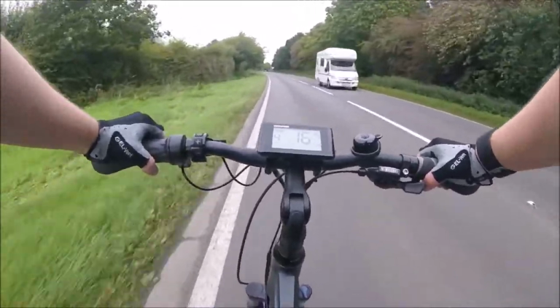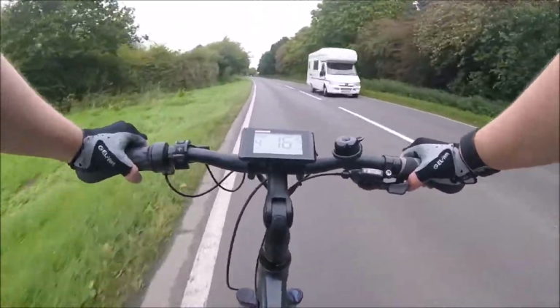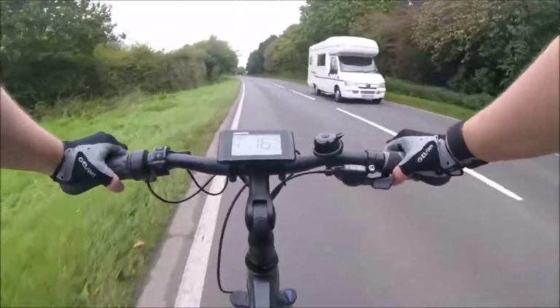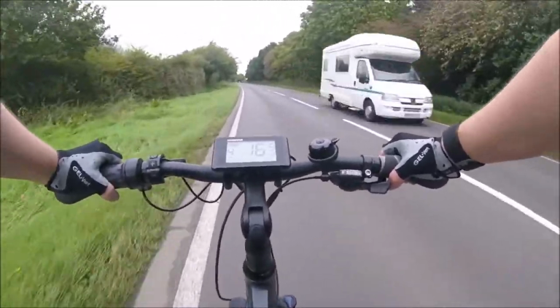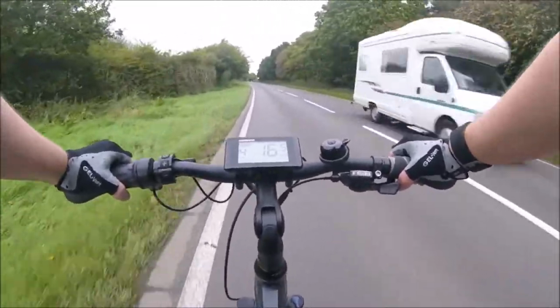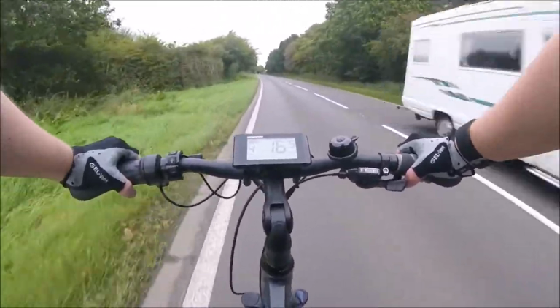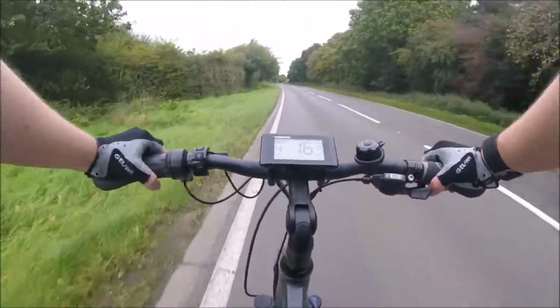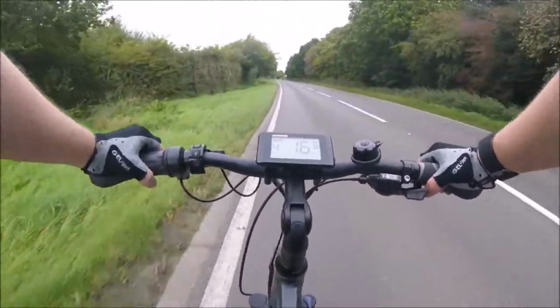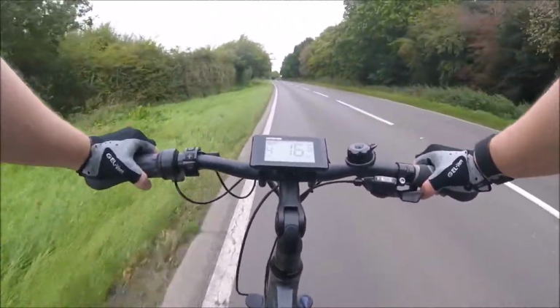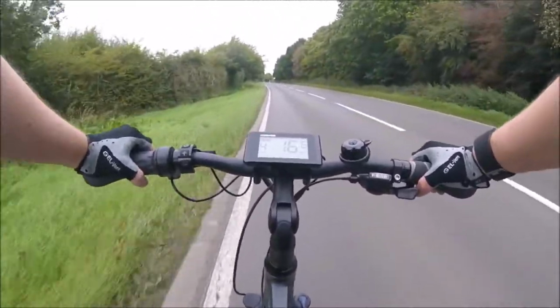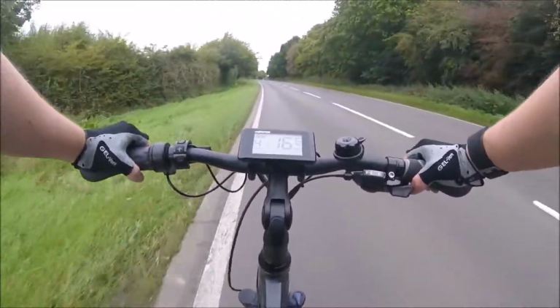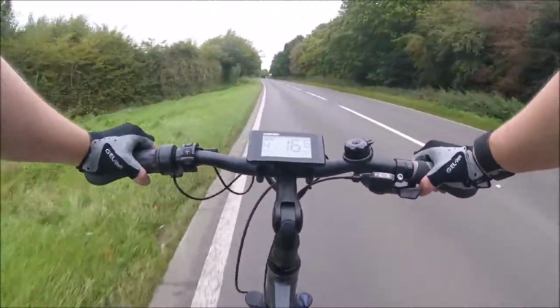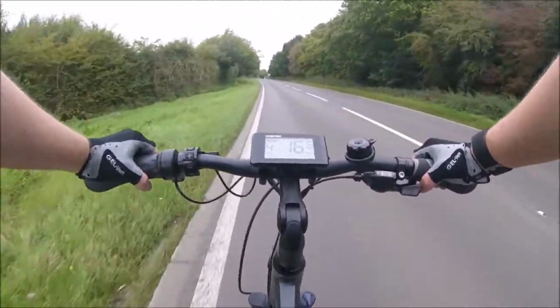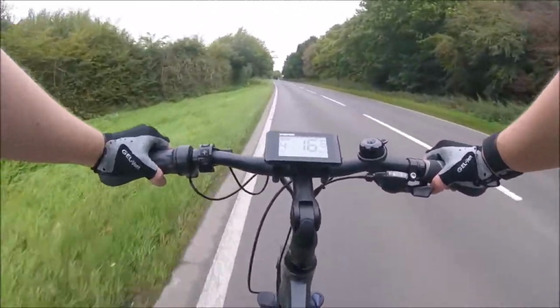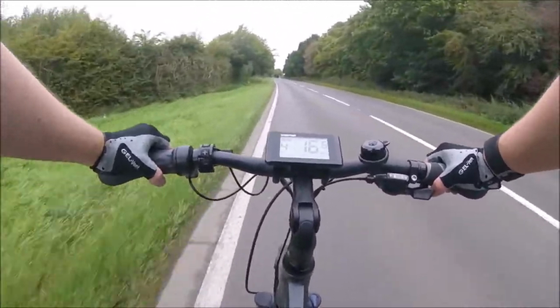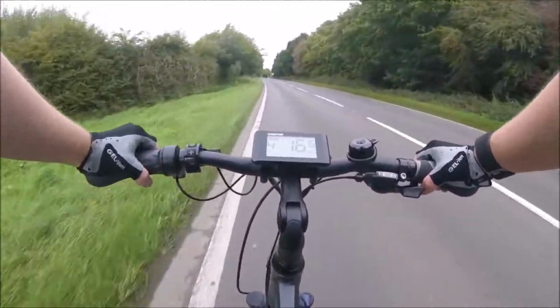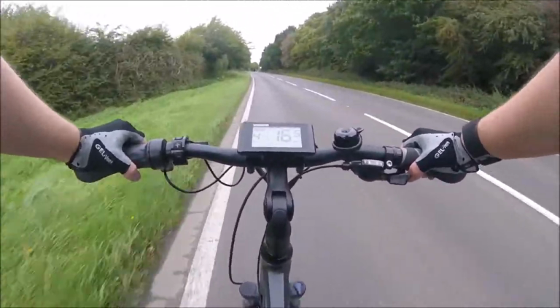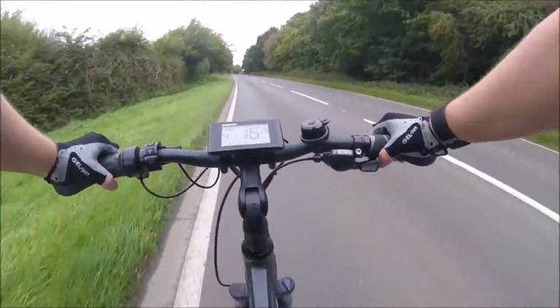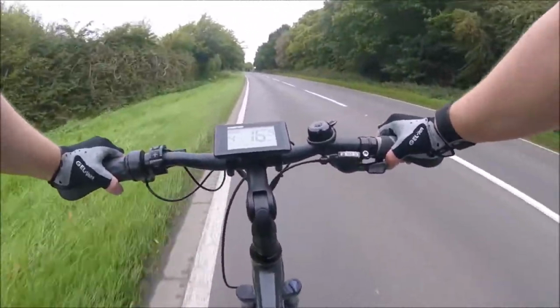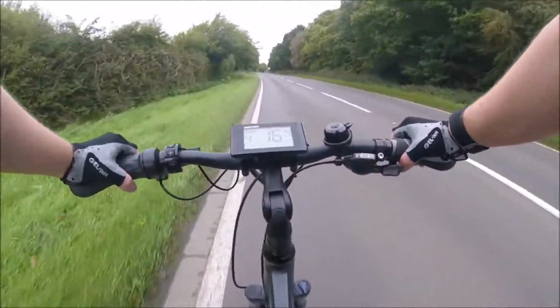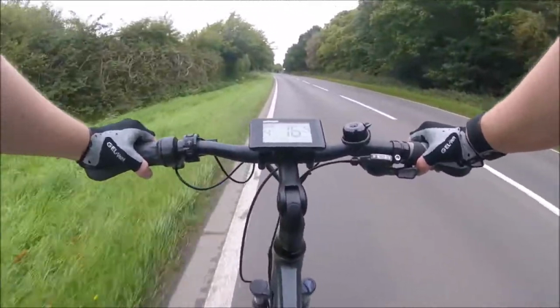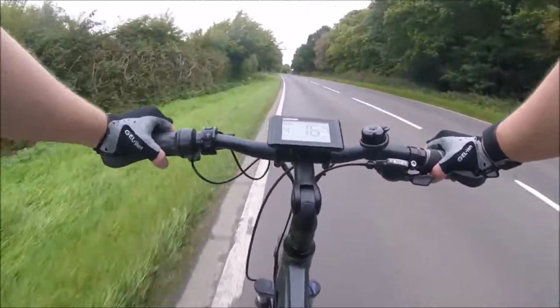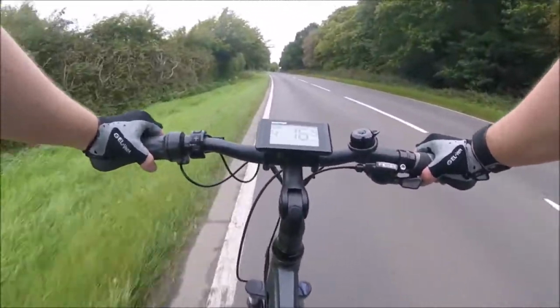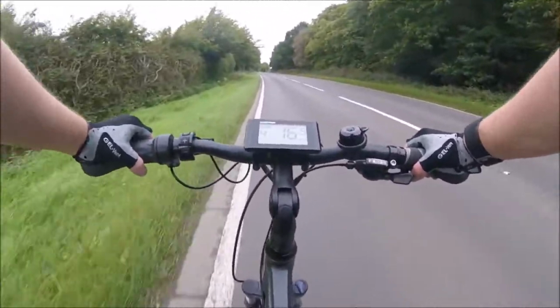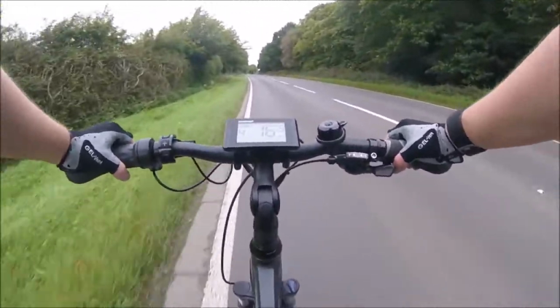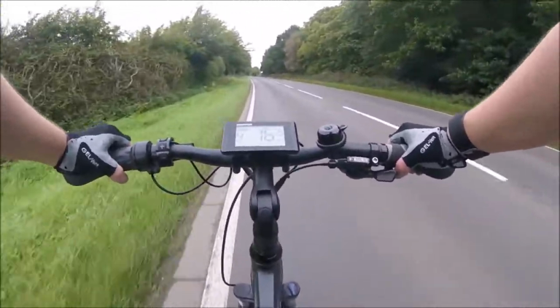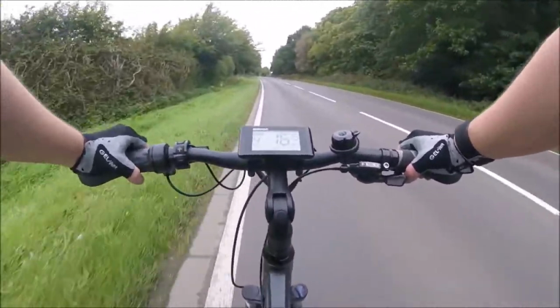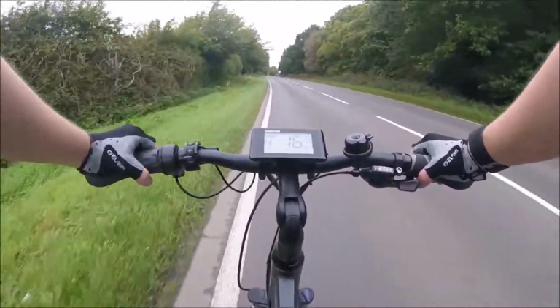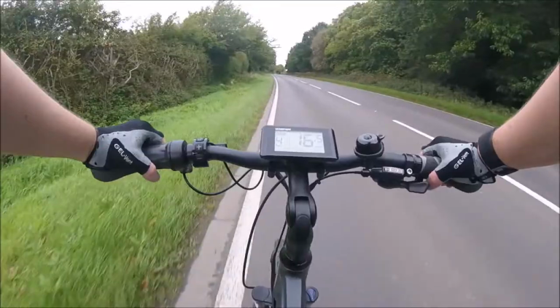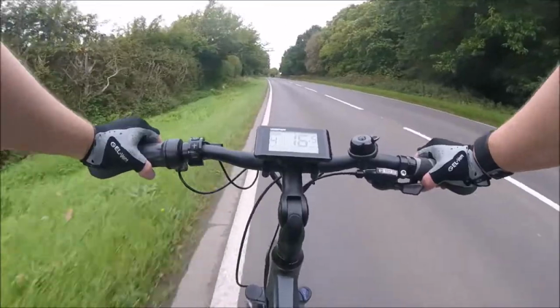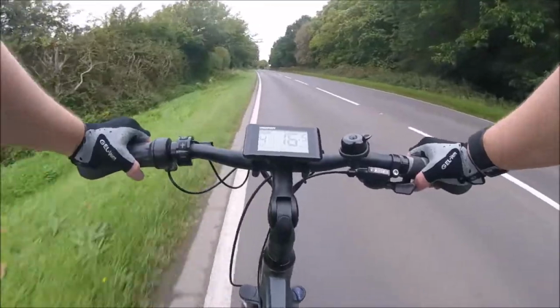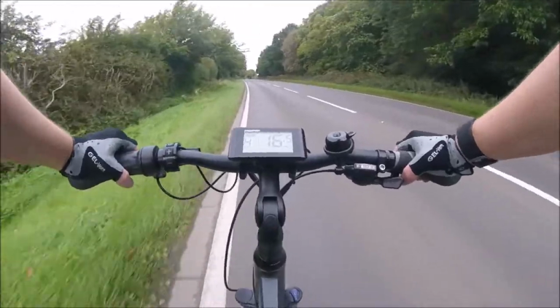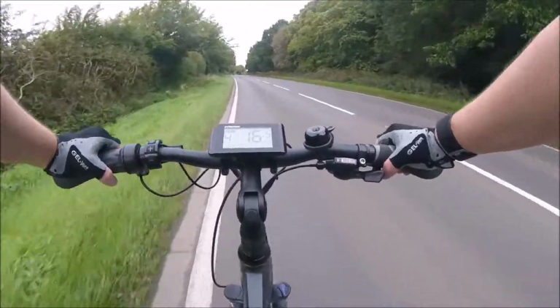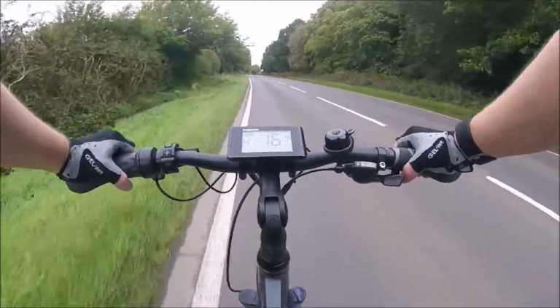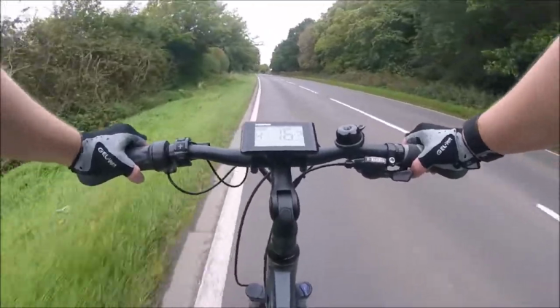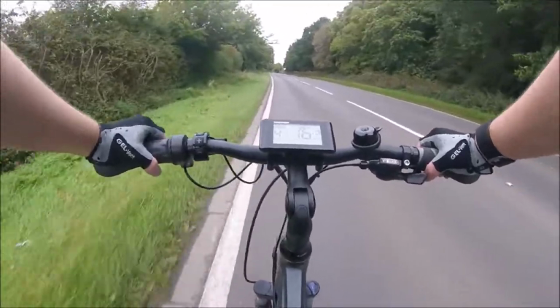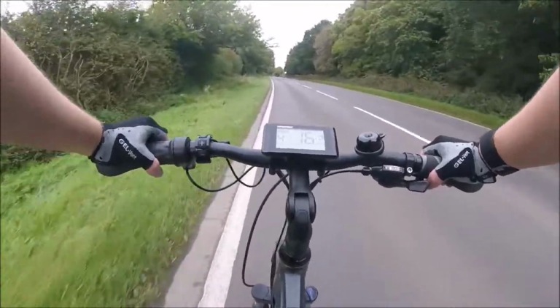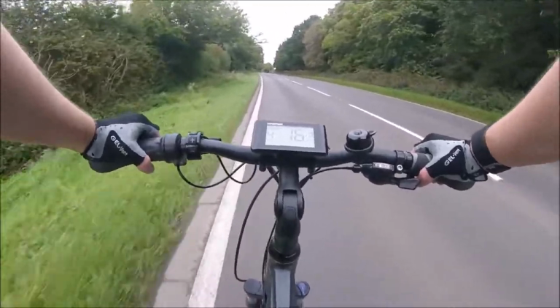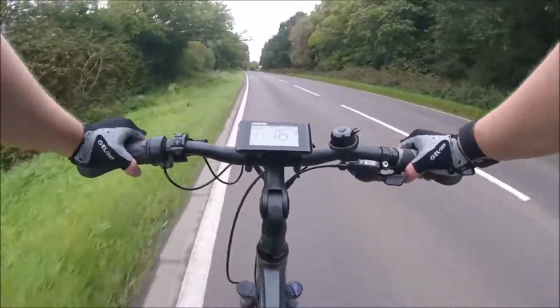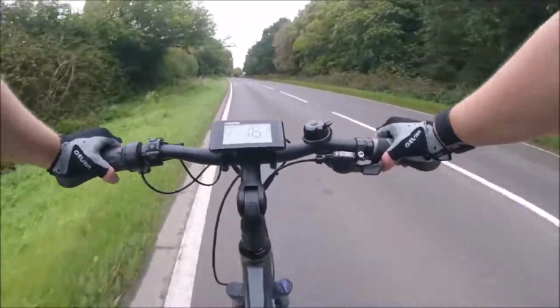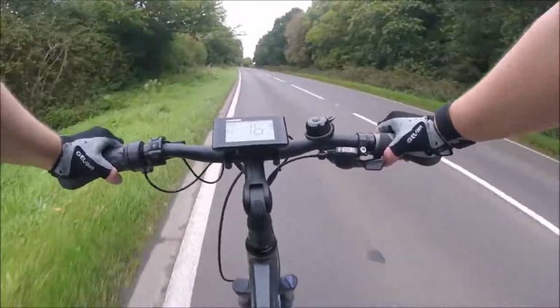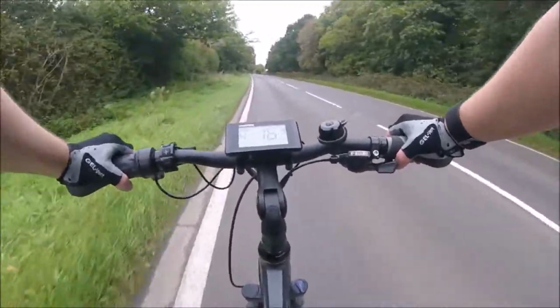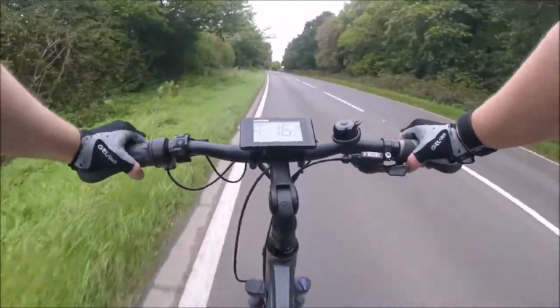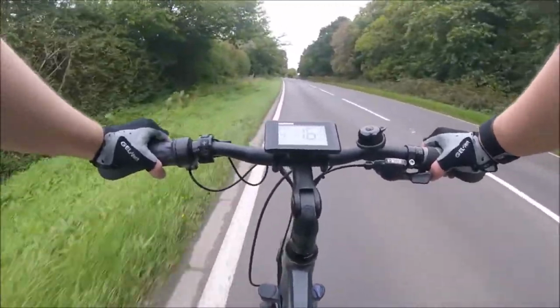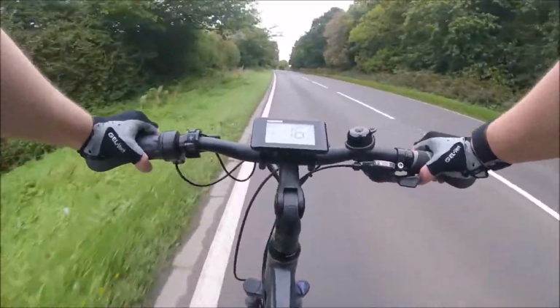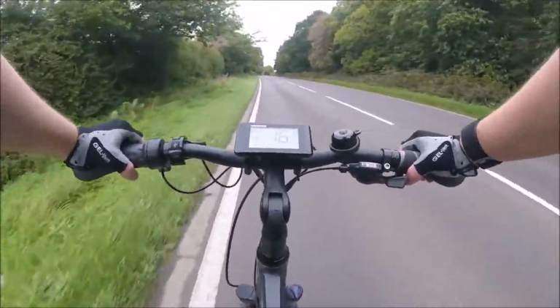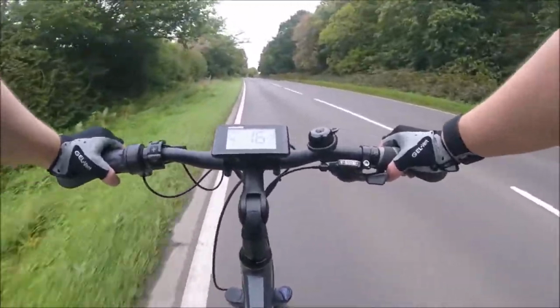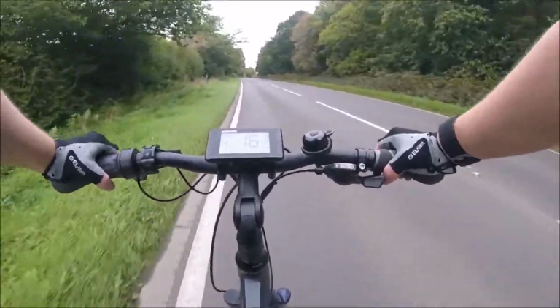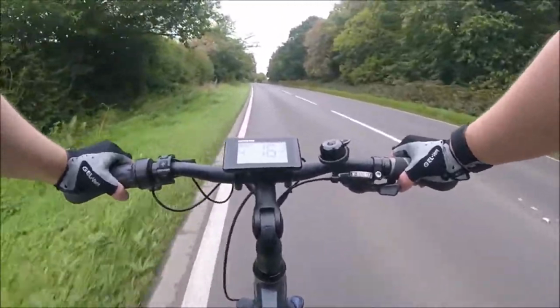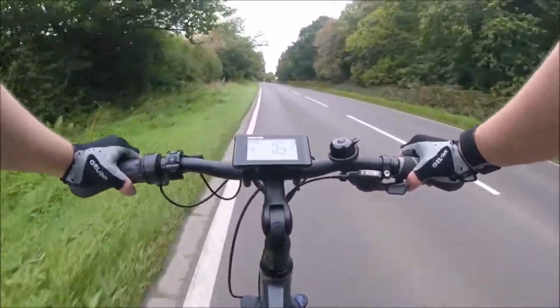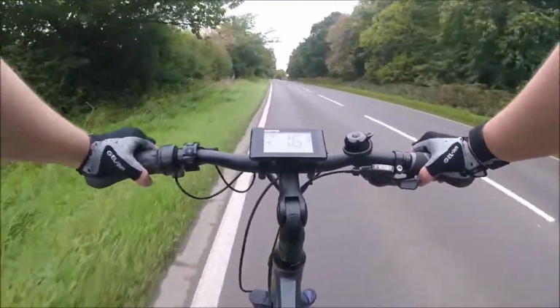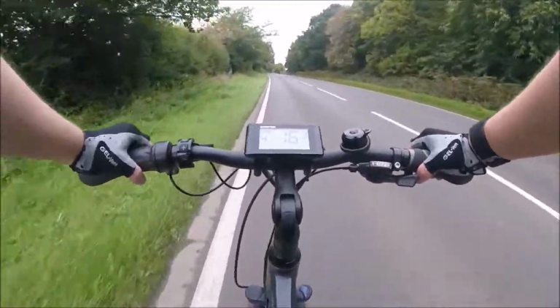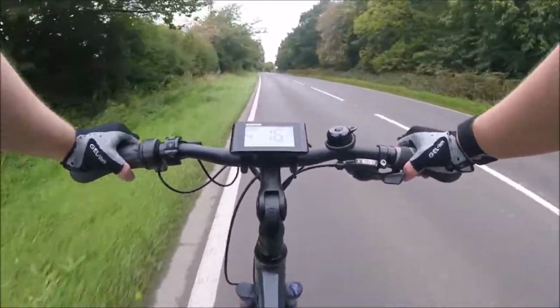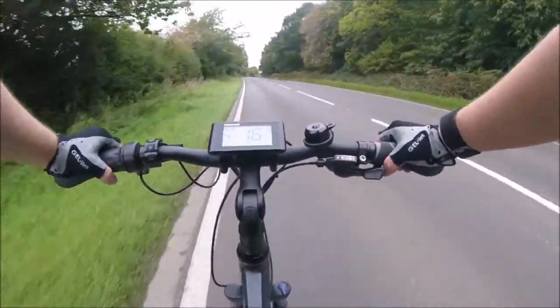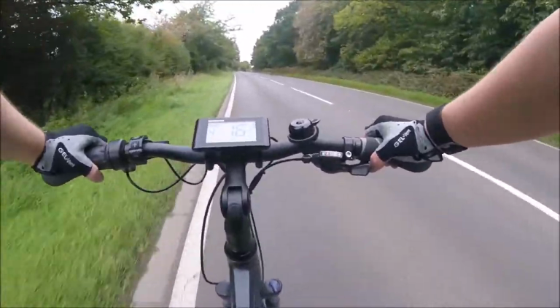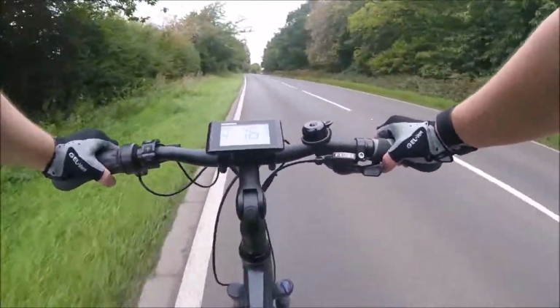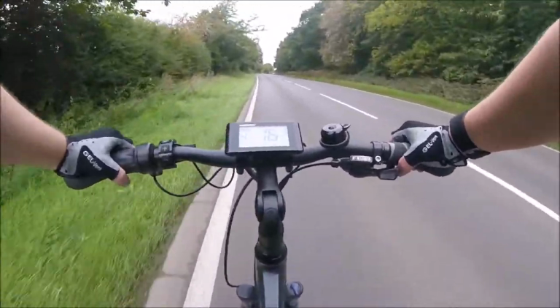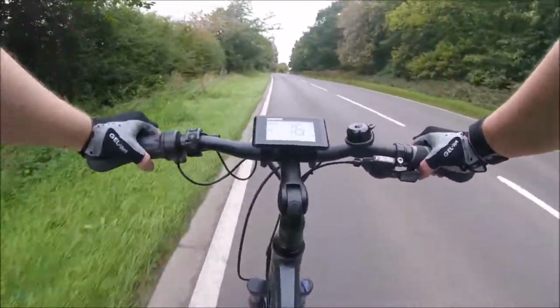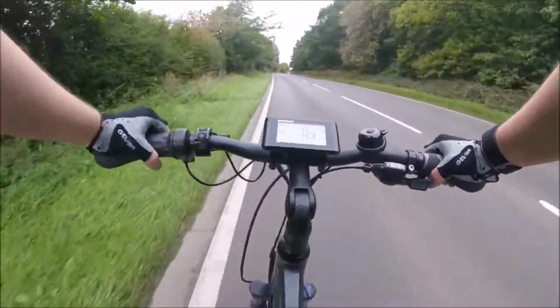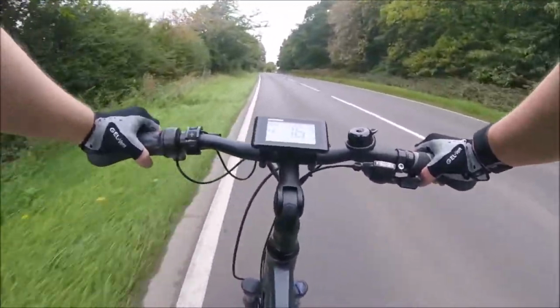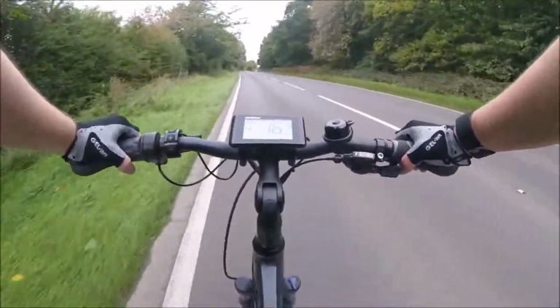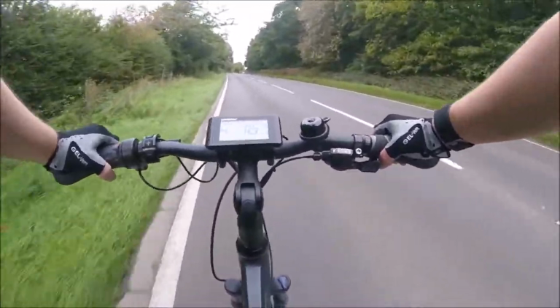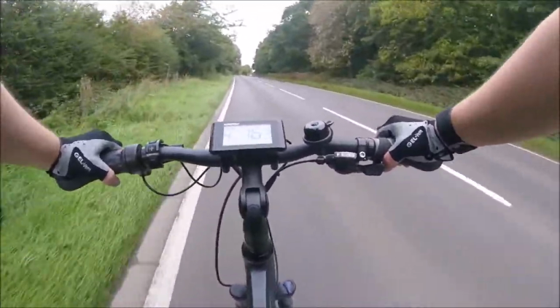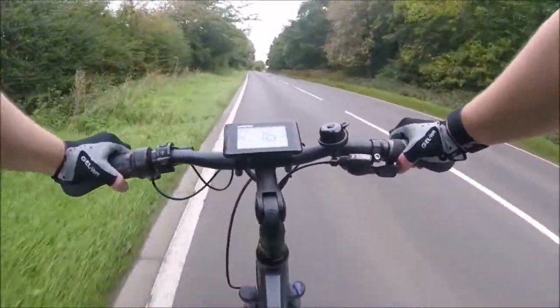None of these things are possible using the GoPro mounted to the bike's forks, mounted to your cycle helmet, or mounted to the bike's luggage rack.